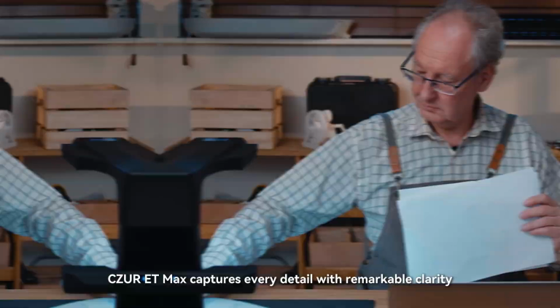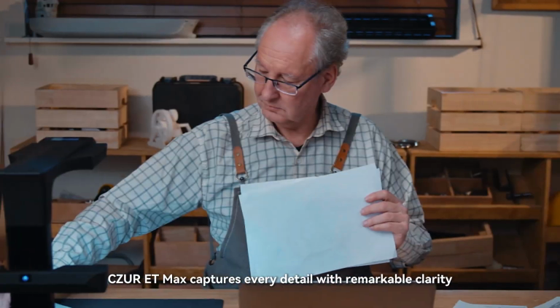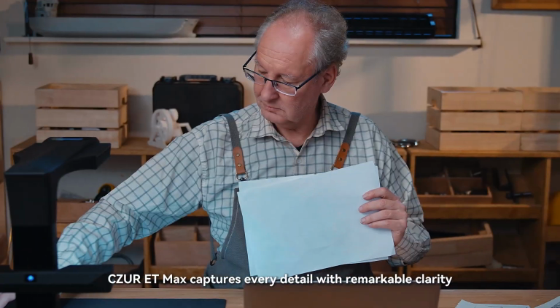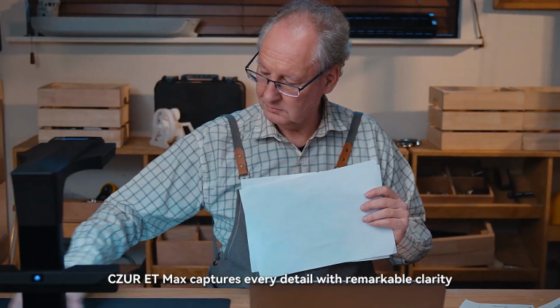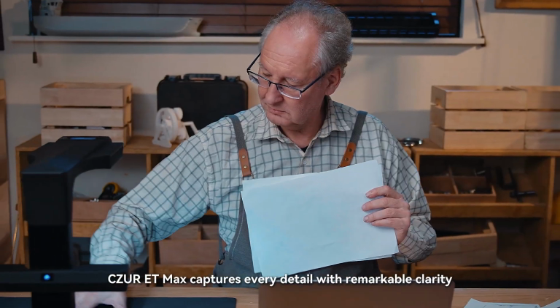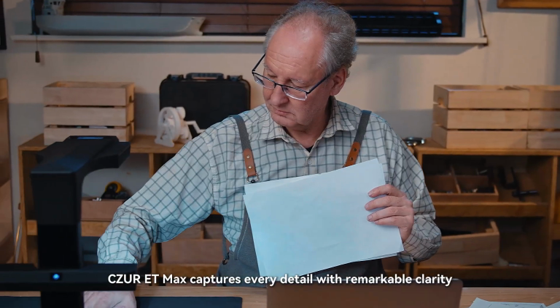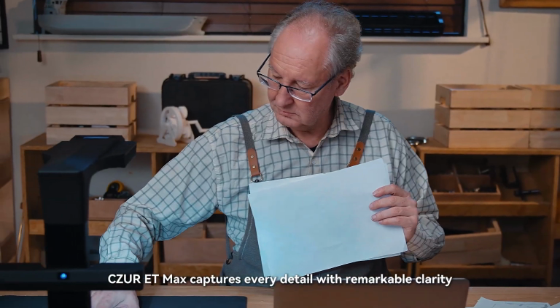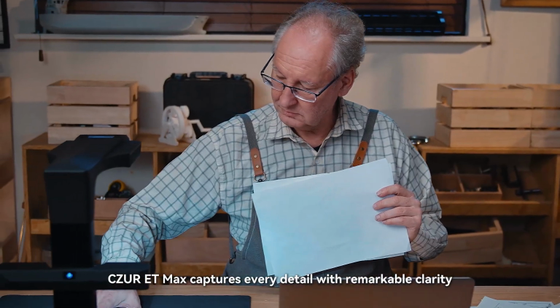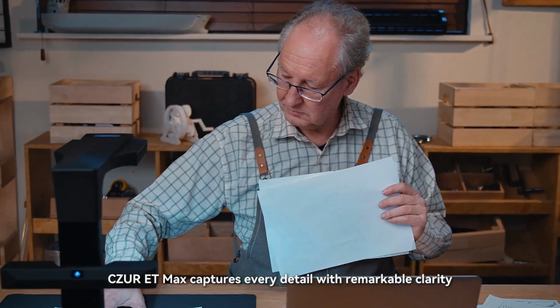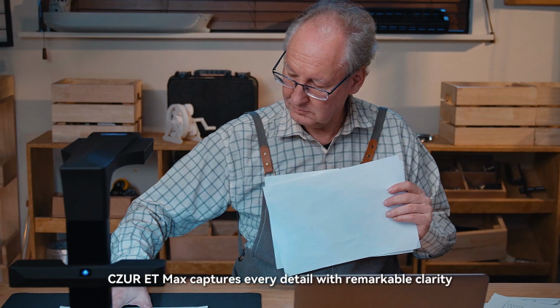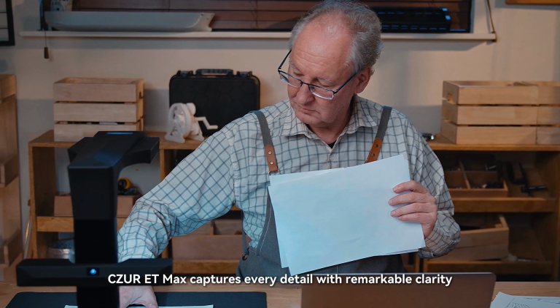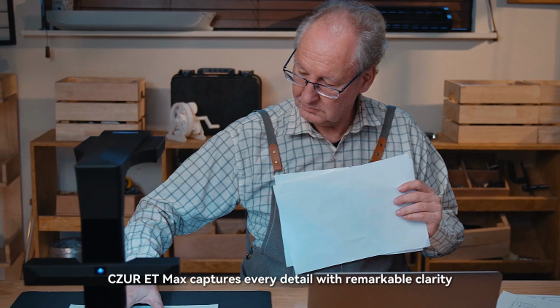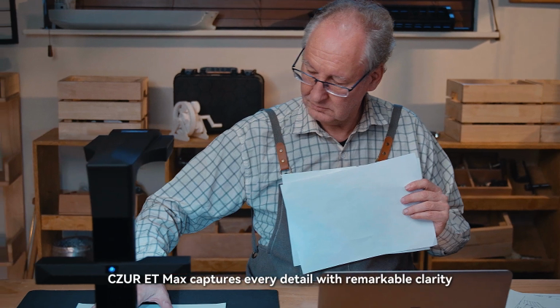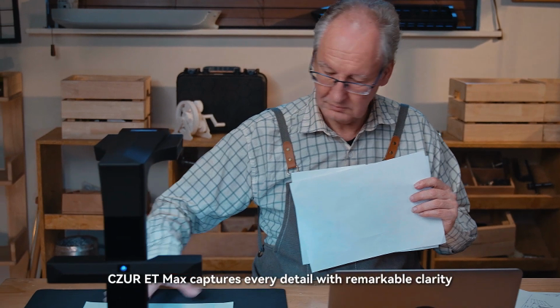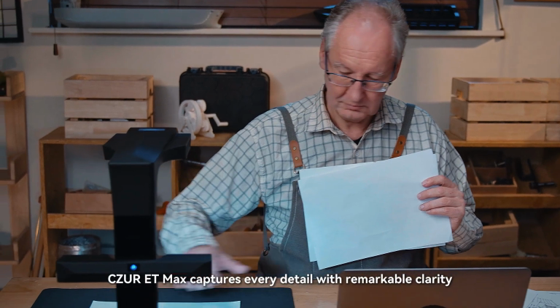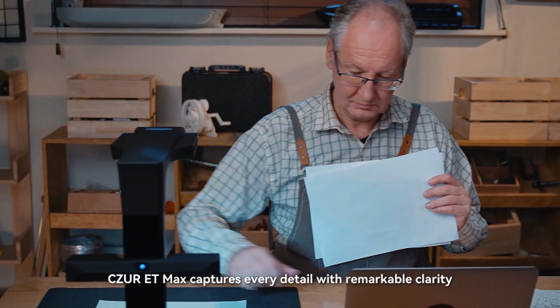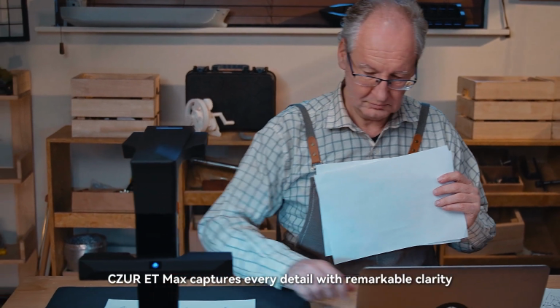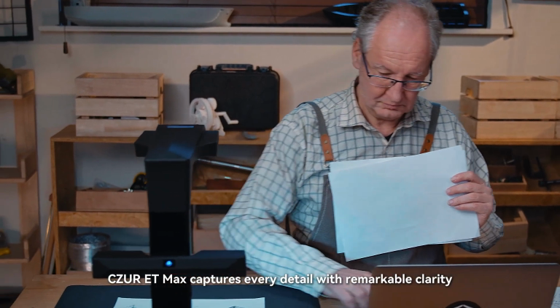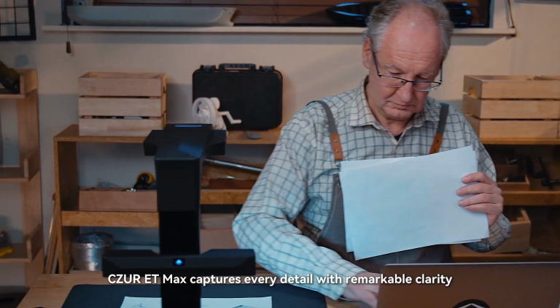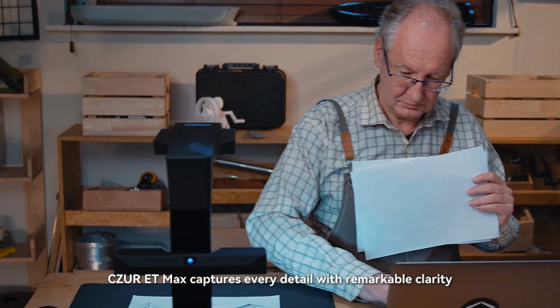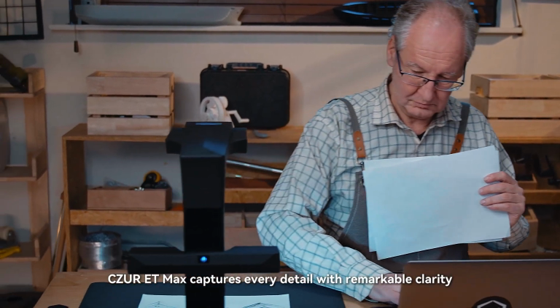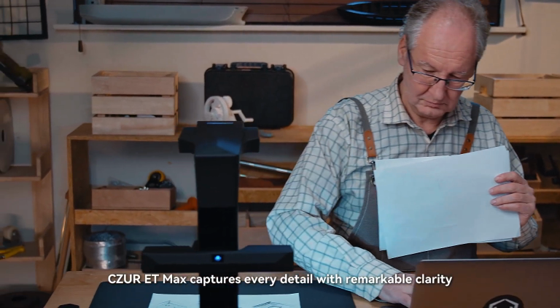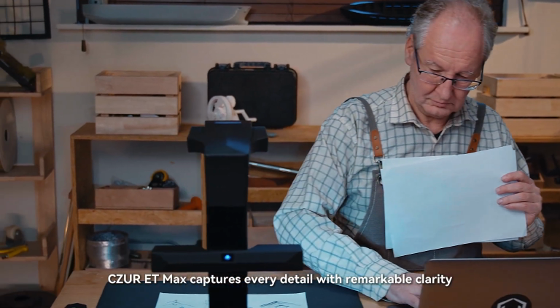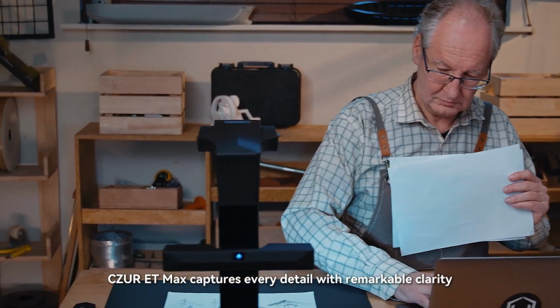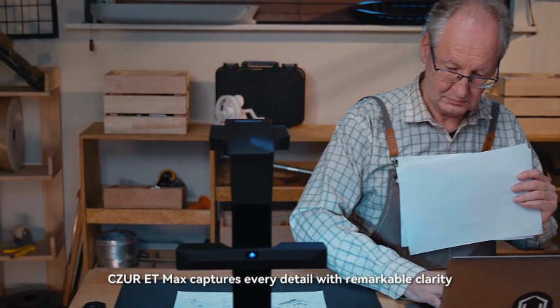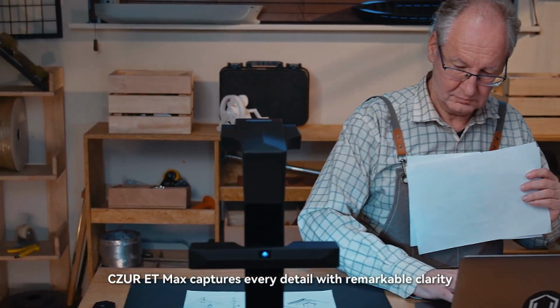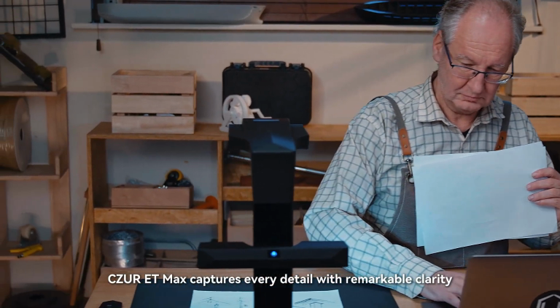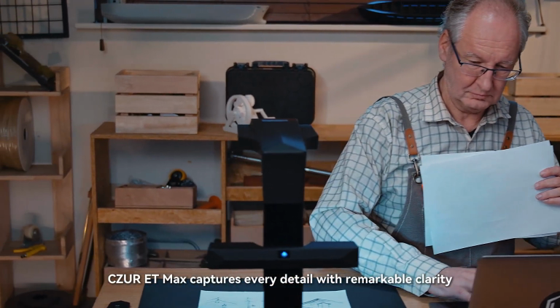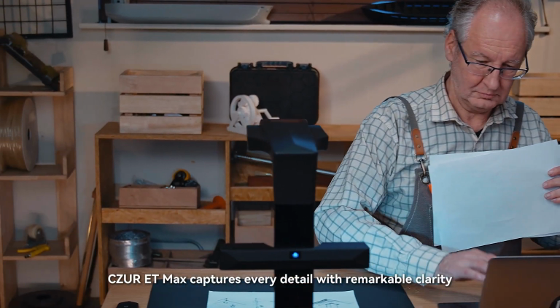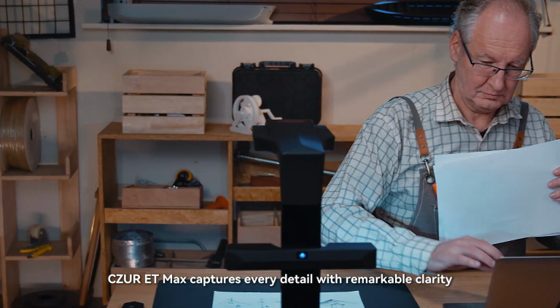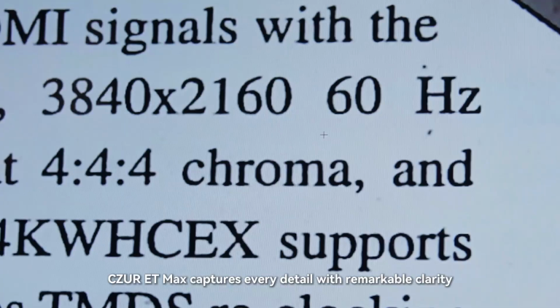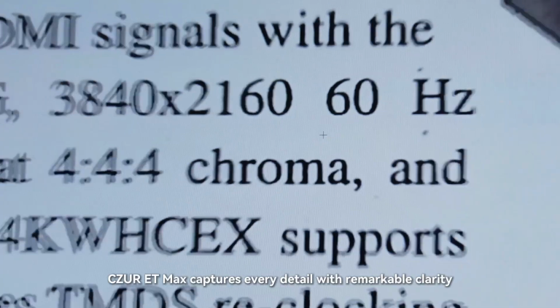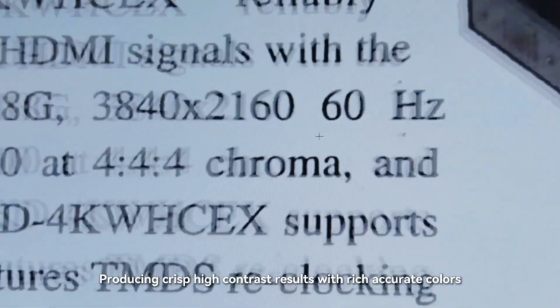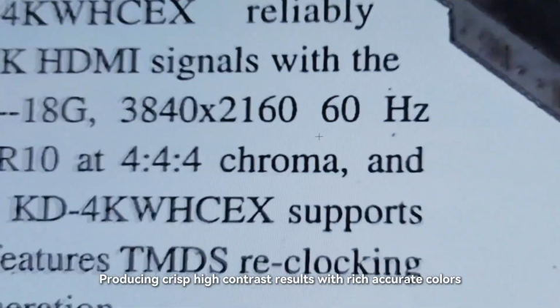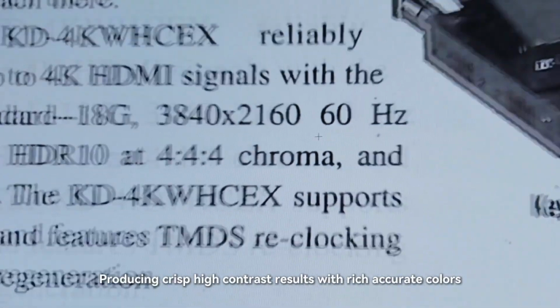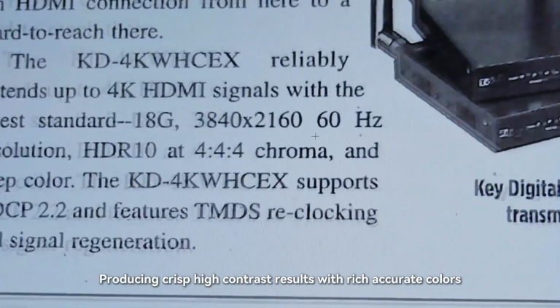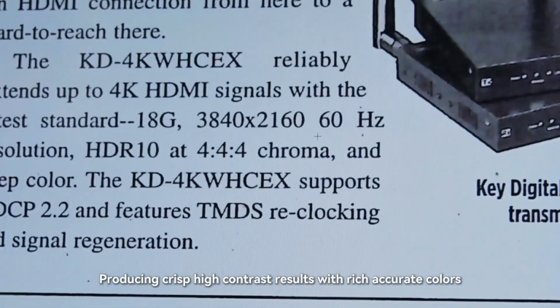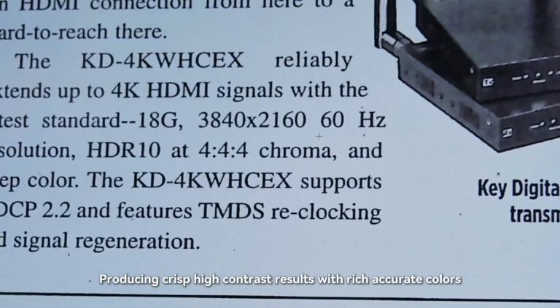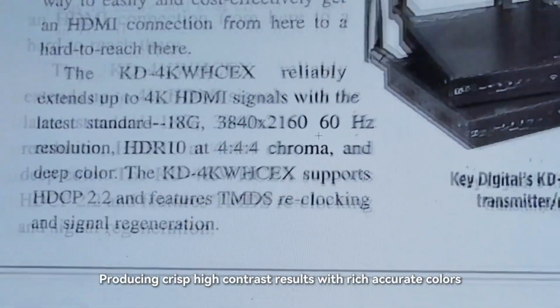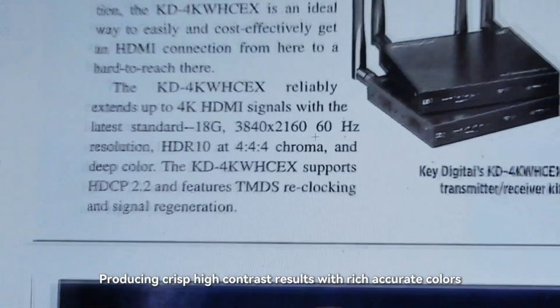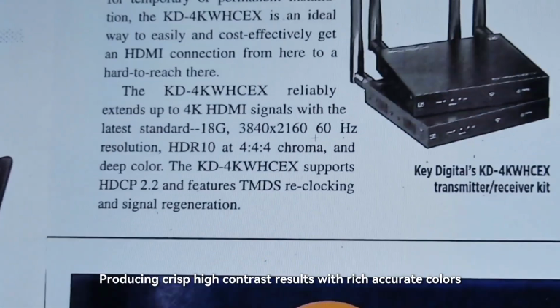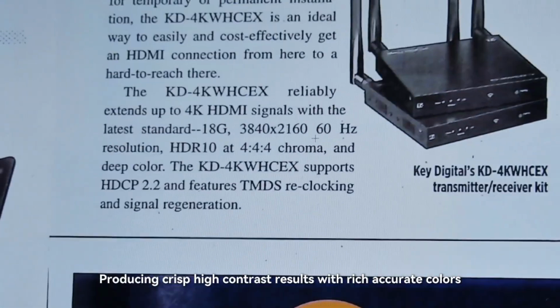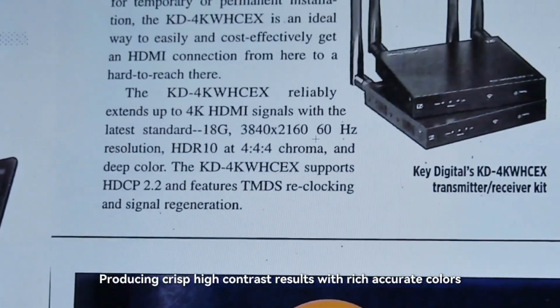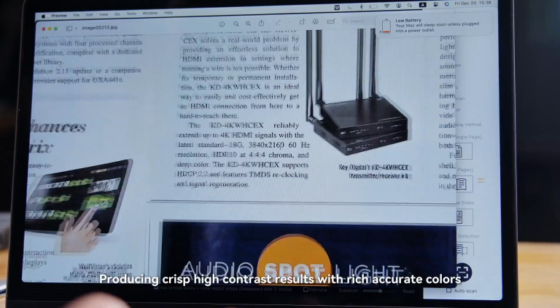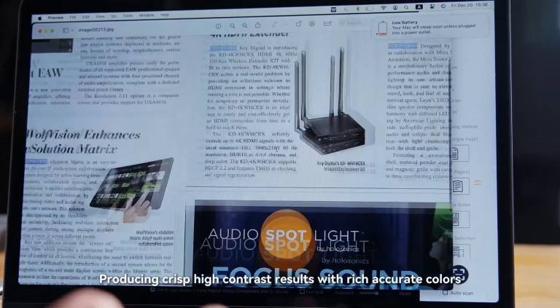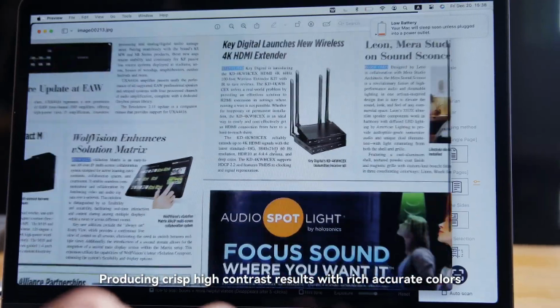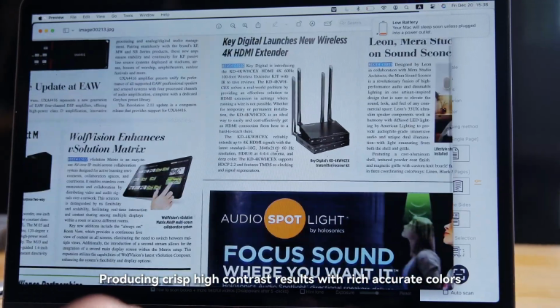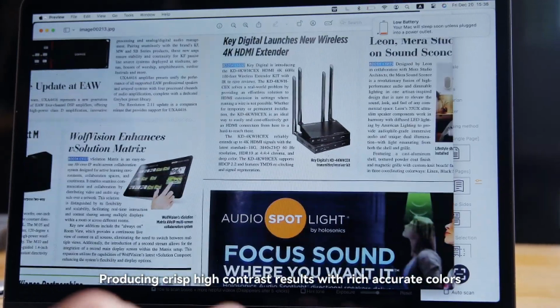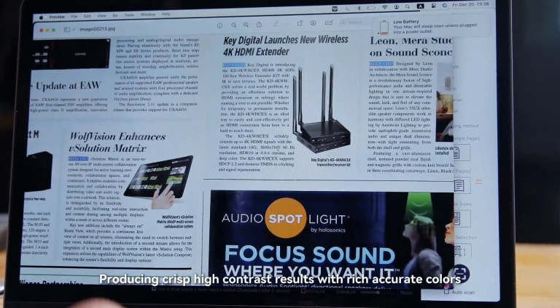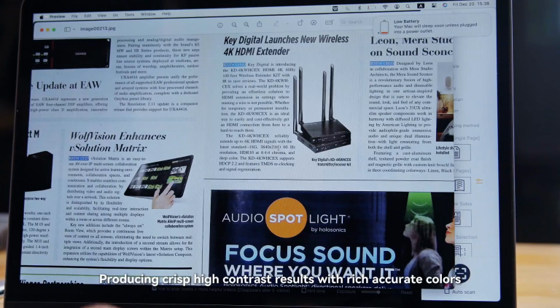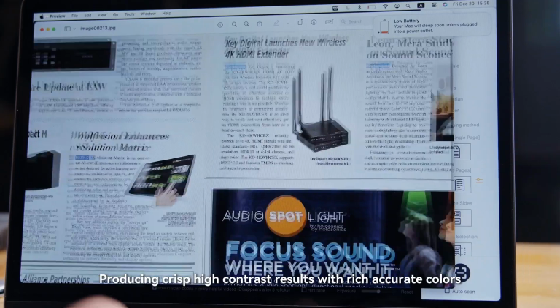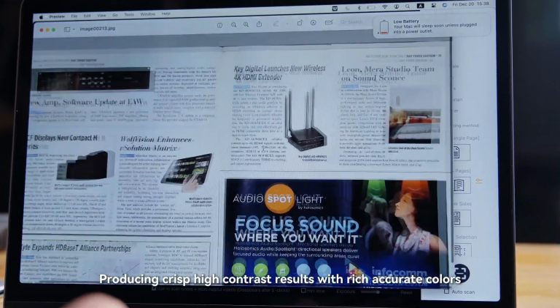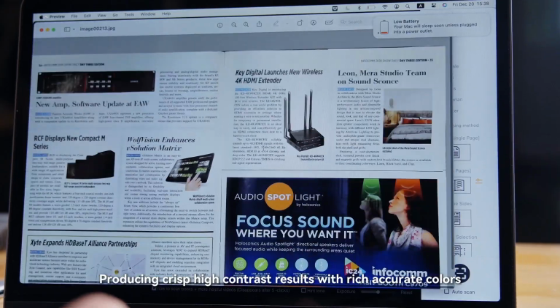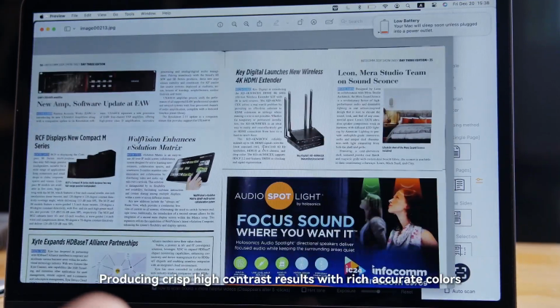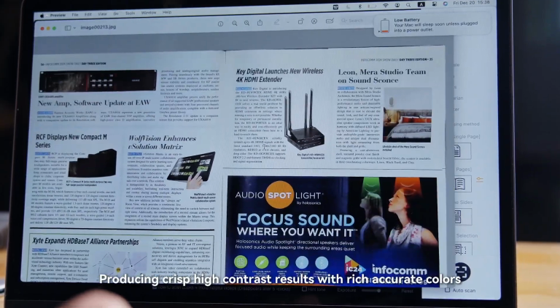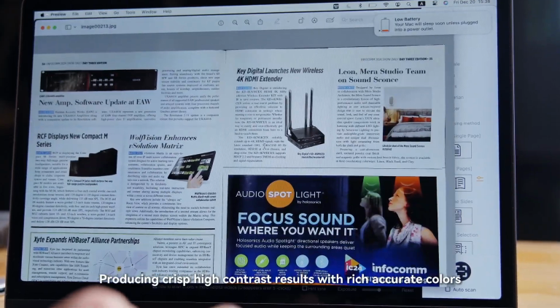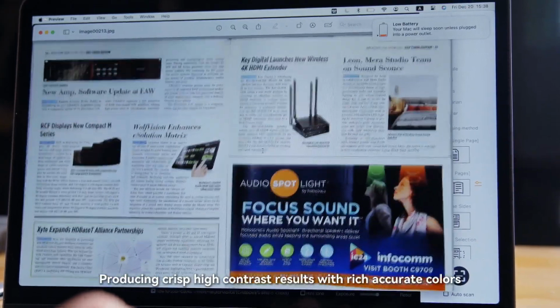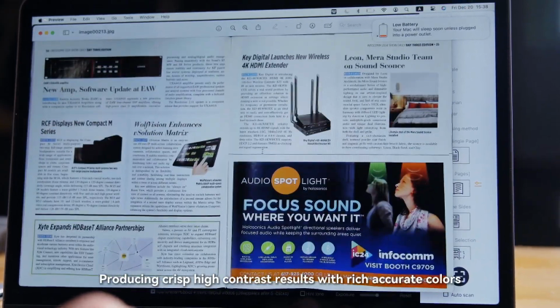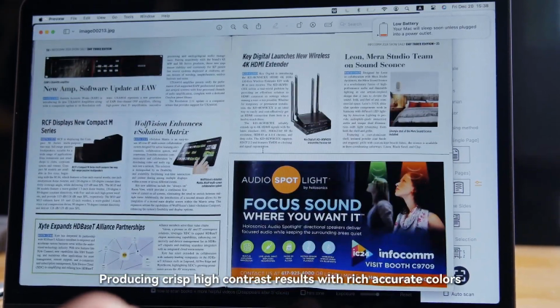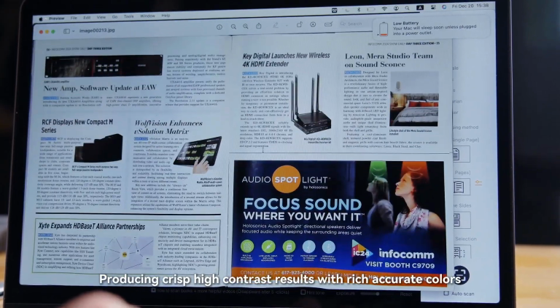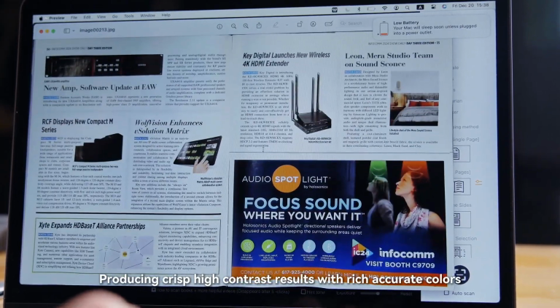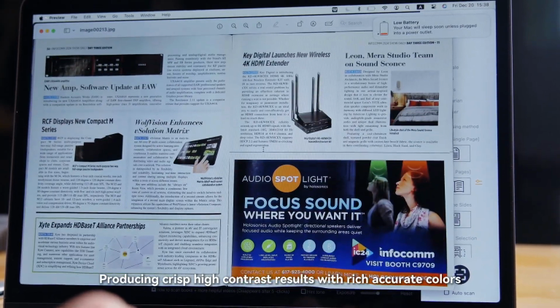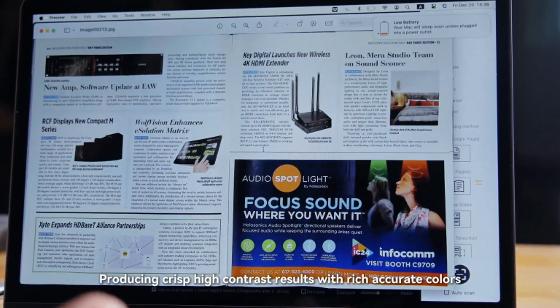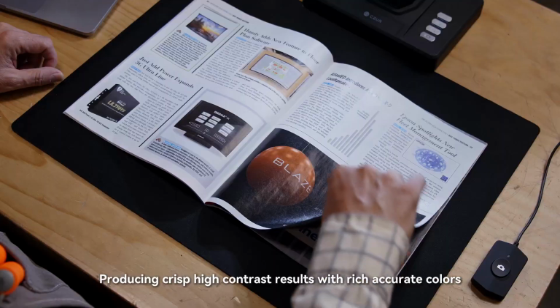Siser ET Max captures every detail with remarkable clarity, producing crisp, high-contrast results with rich, accurate colors.